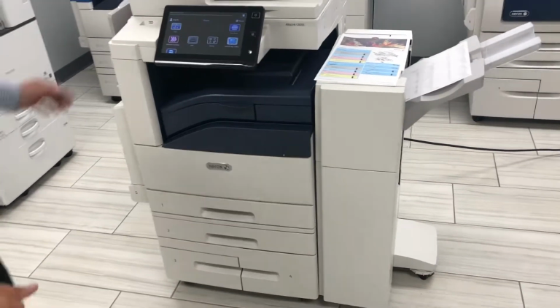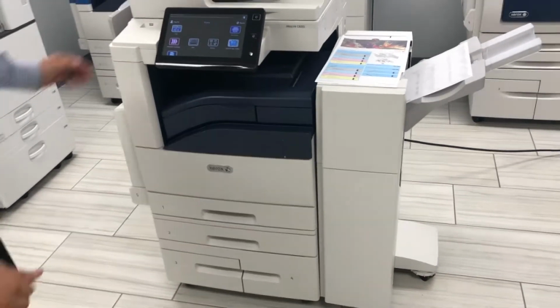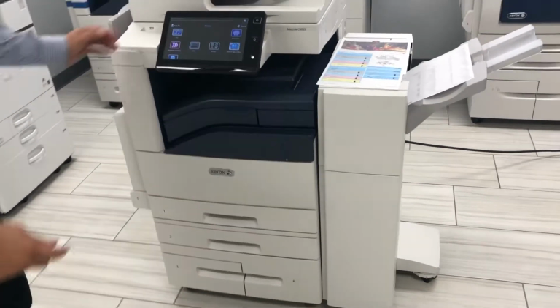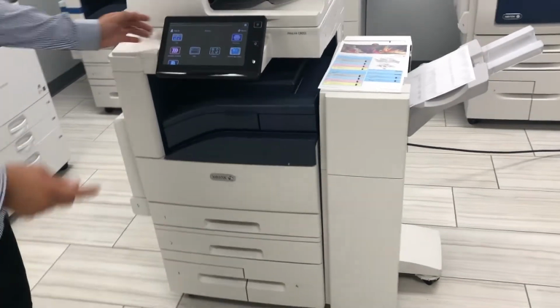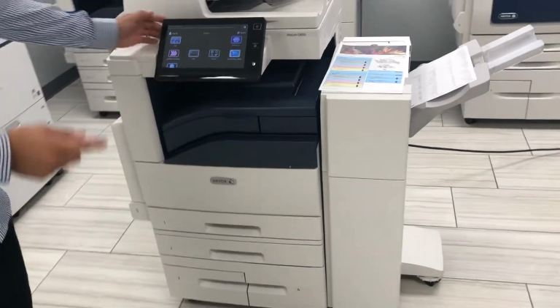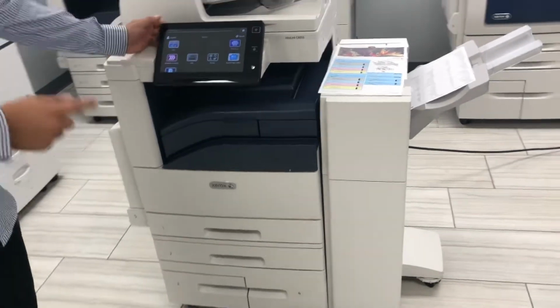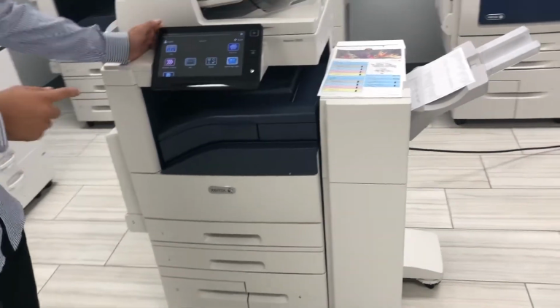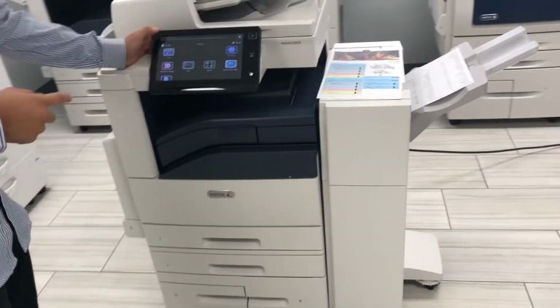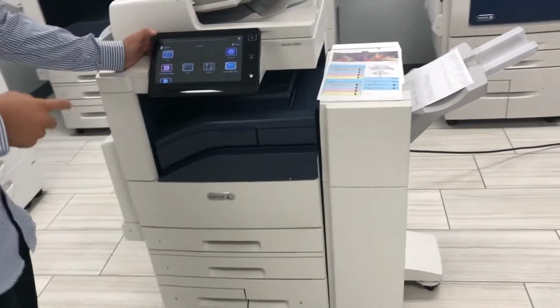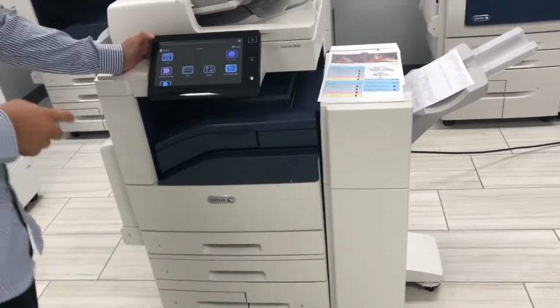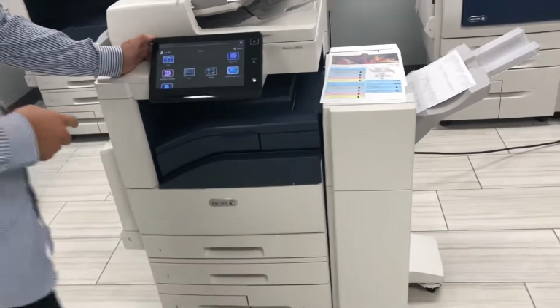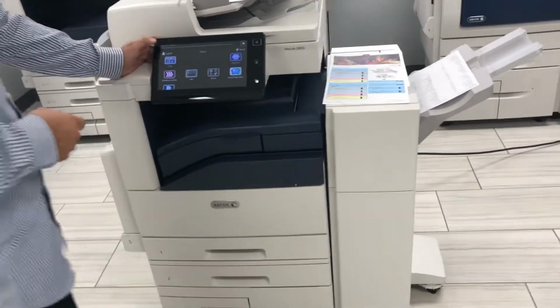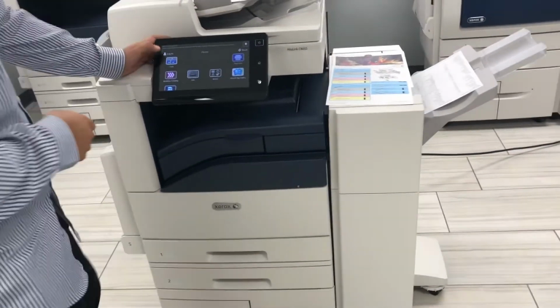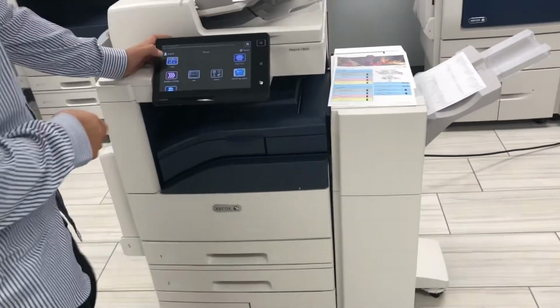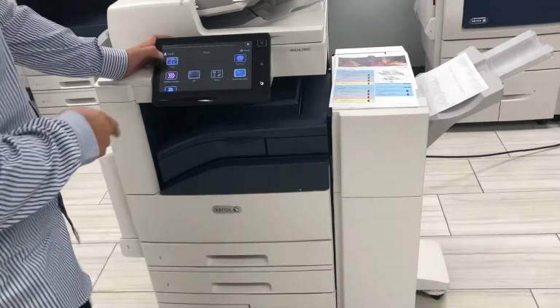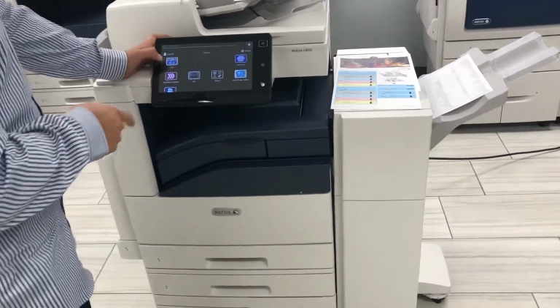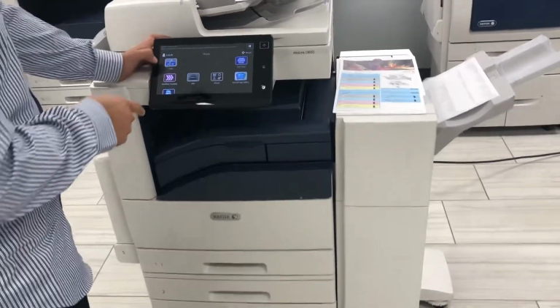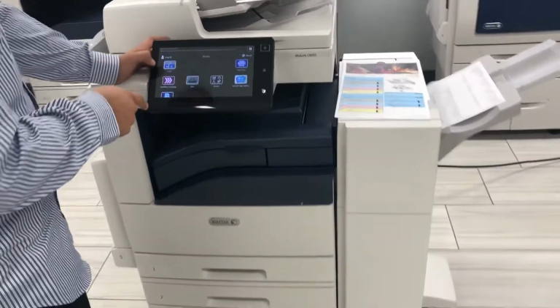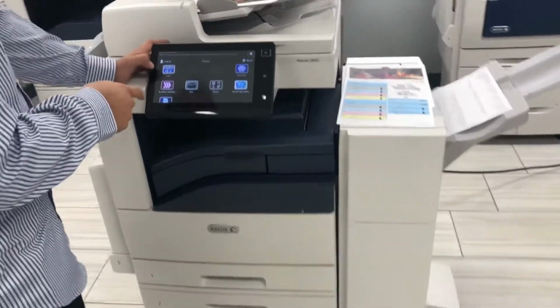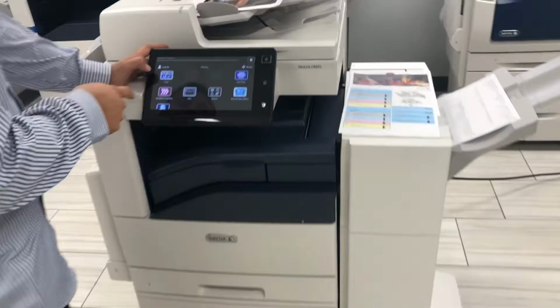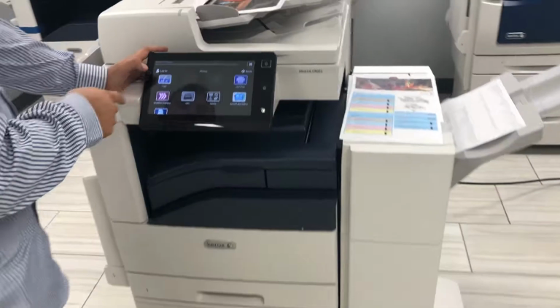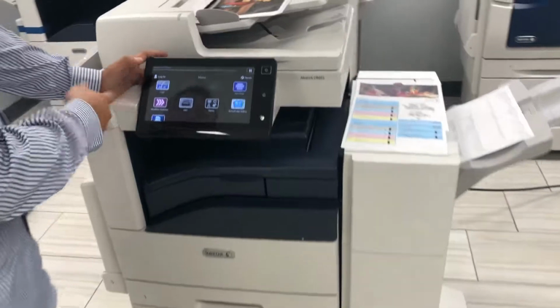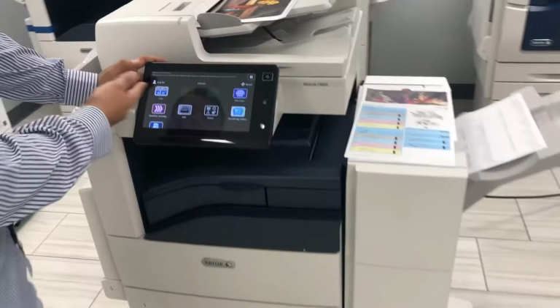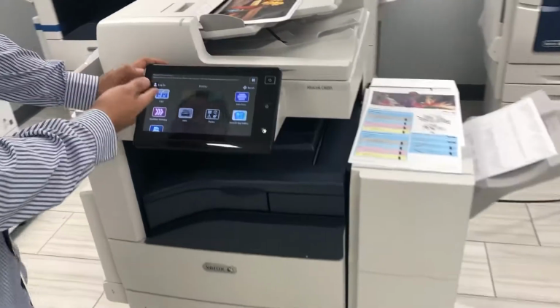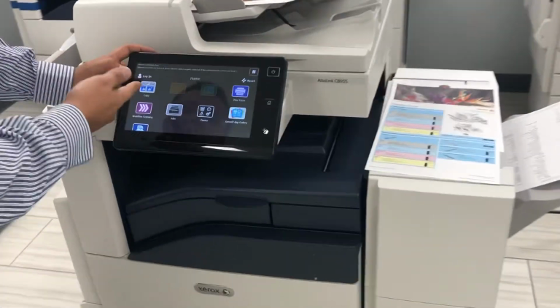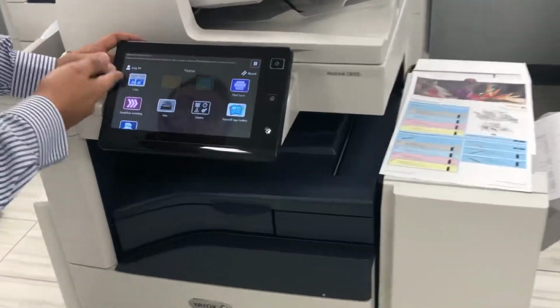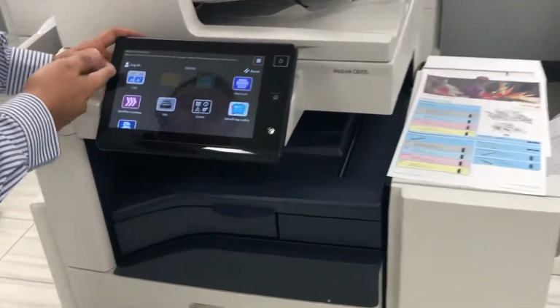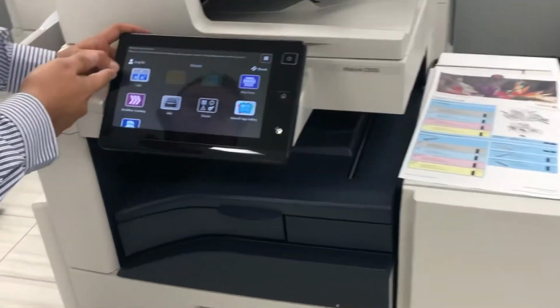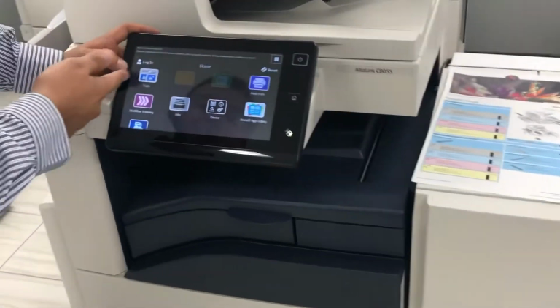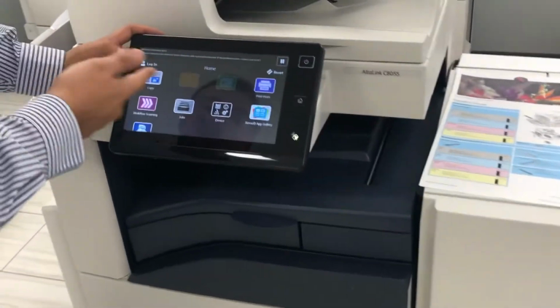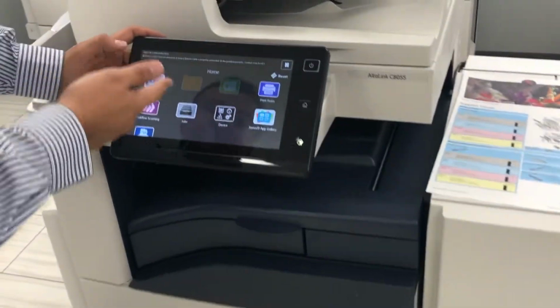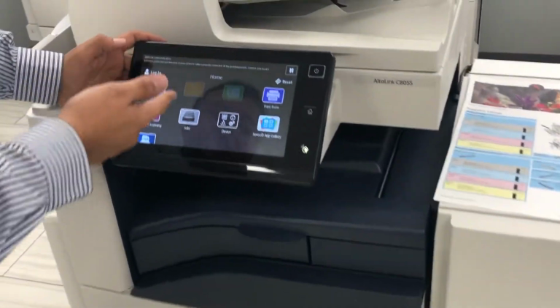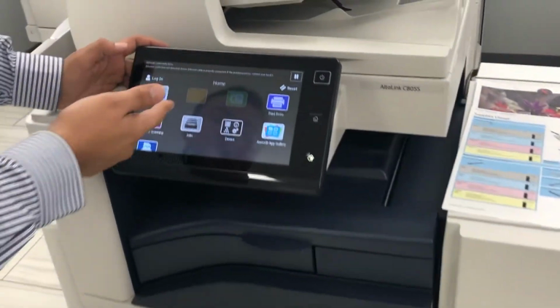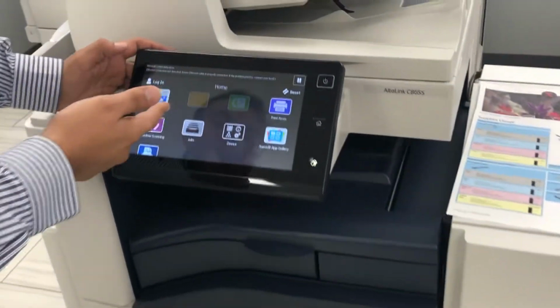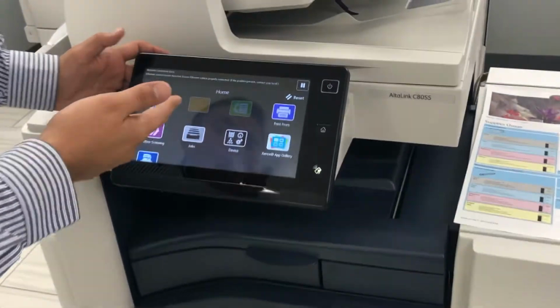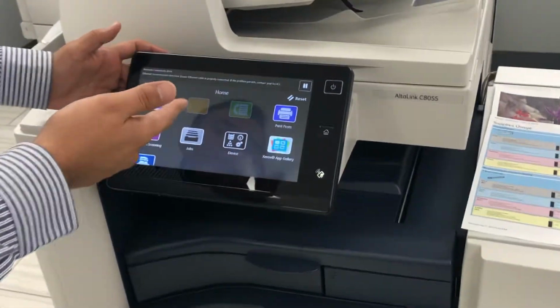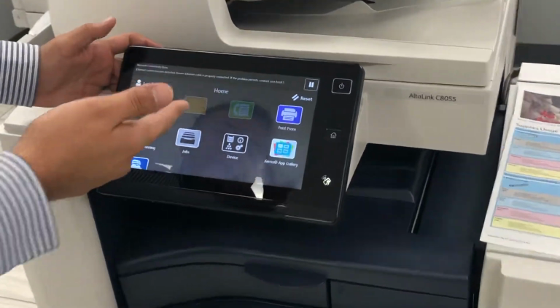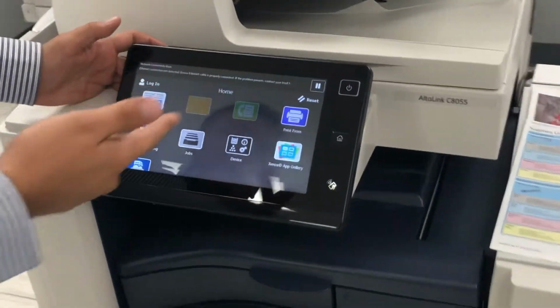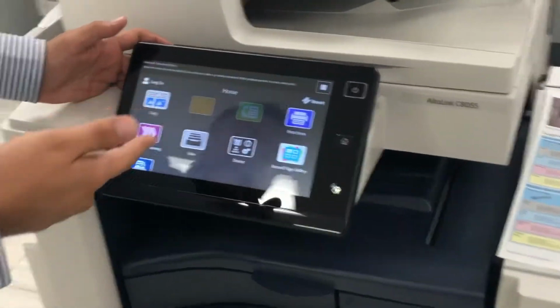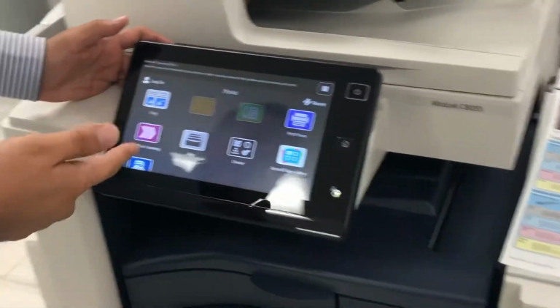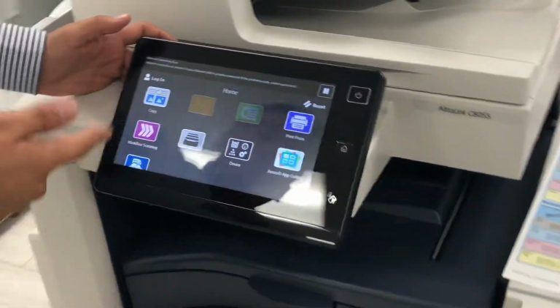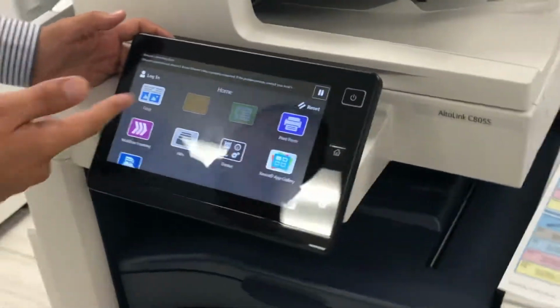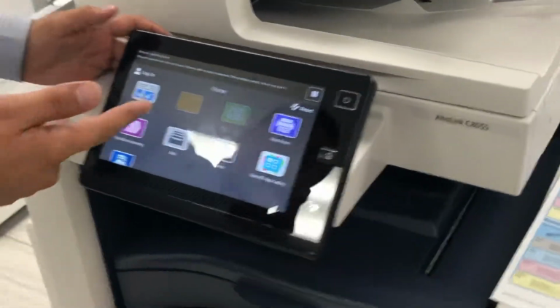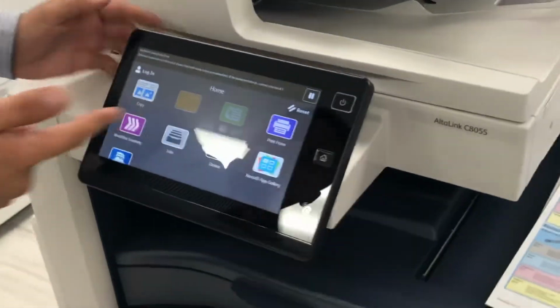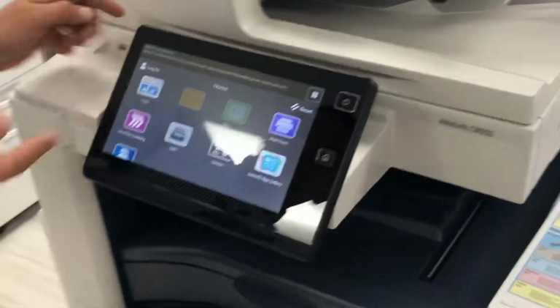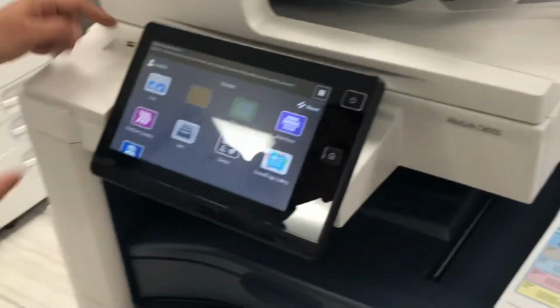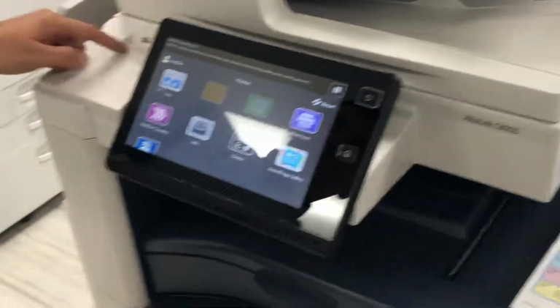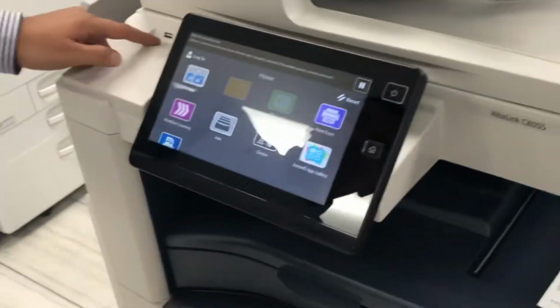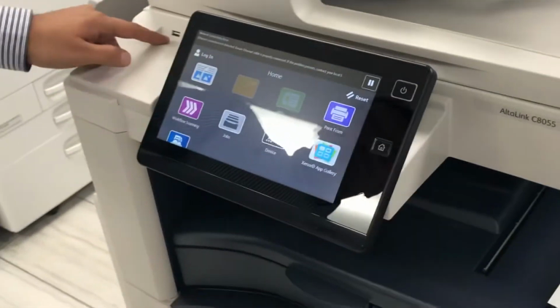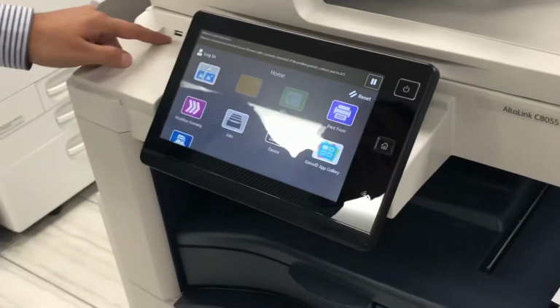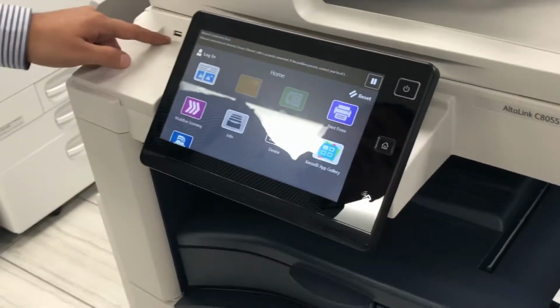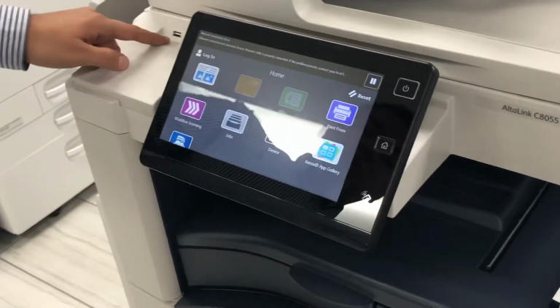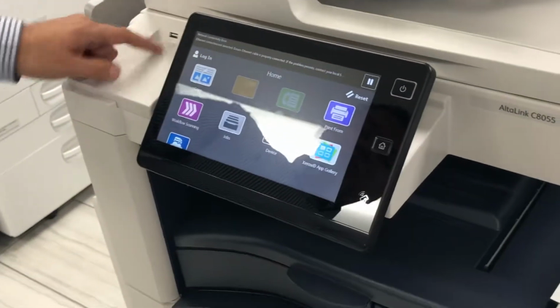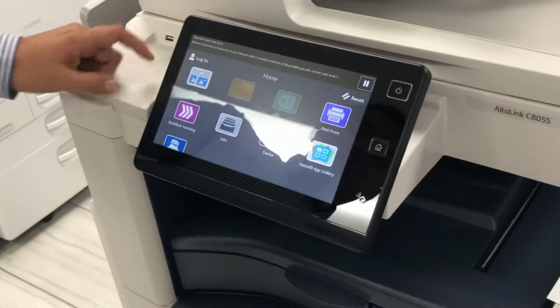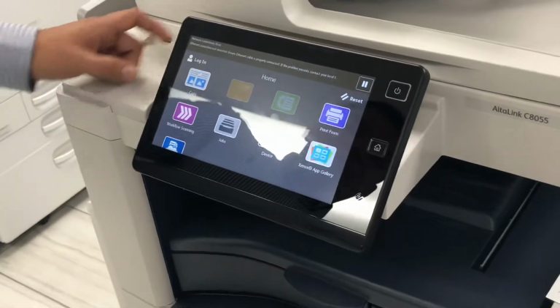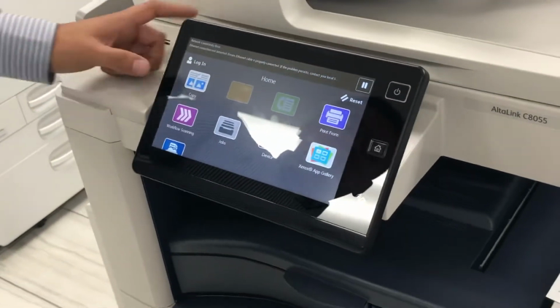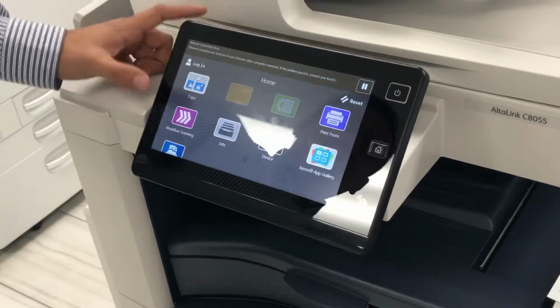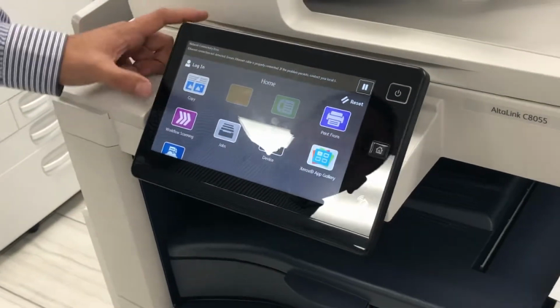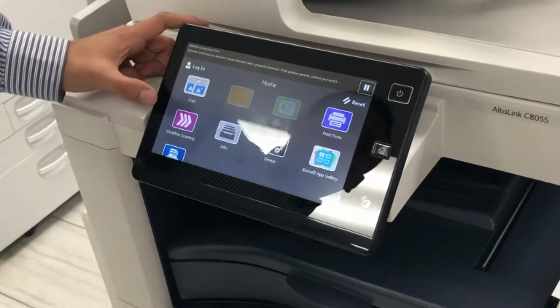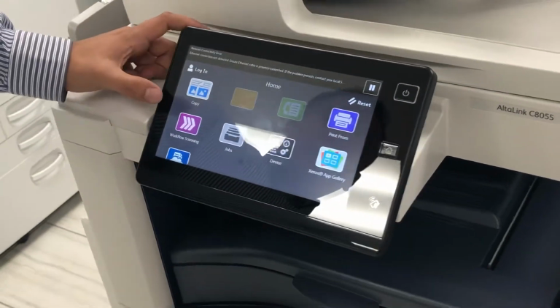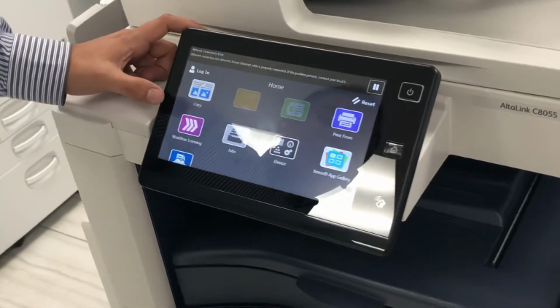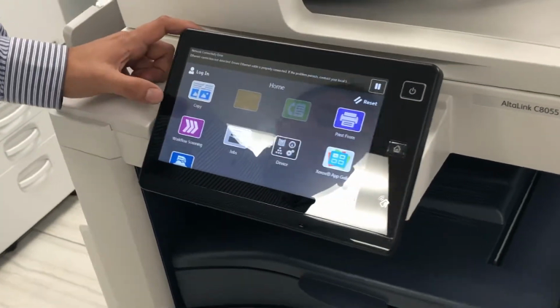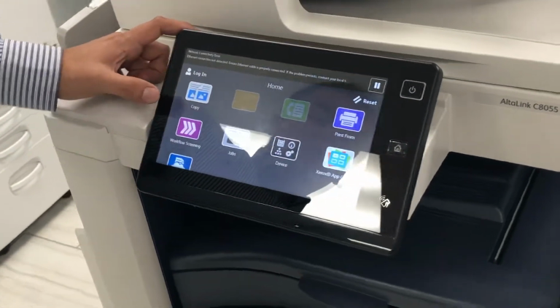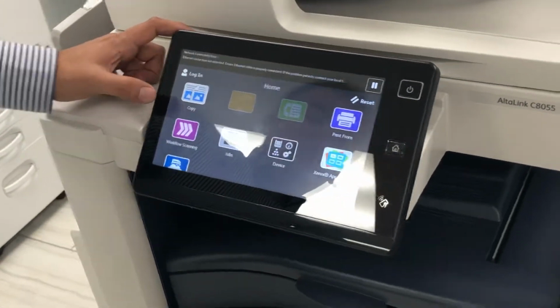Let's get a closer look in here. It does copy, print, scan, fax, and print from USB — you have that option.